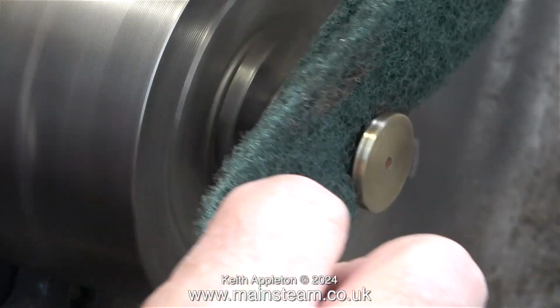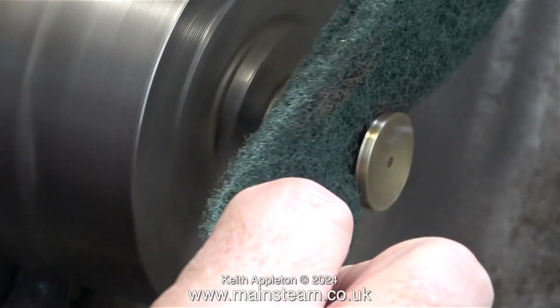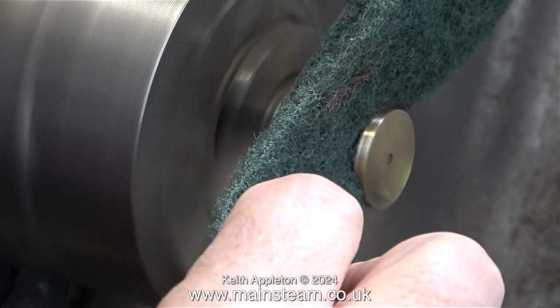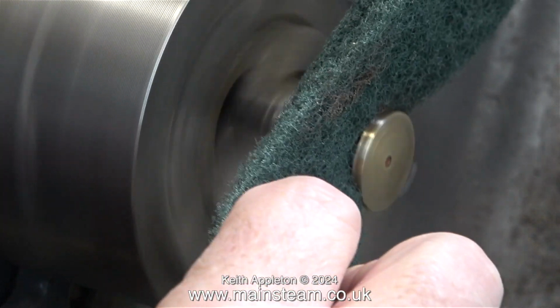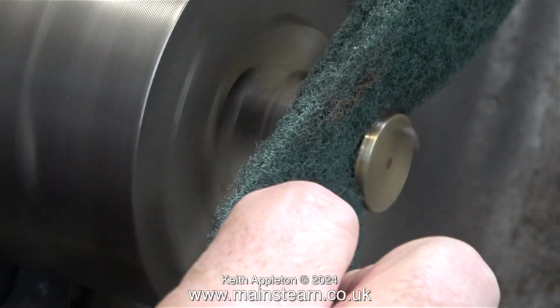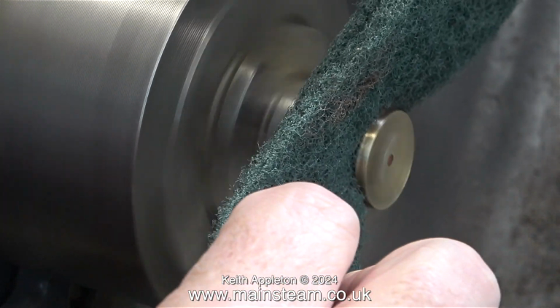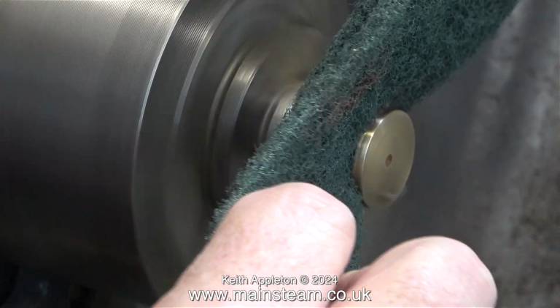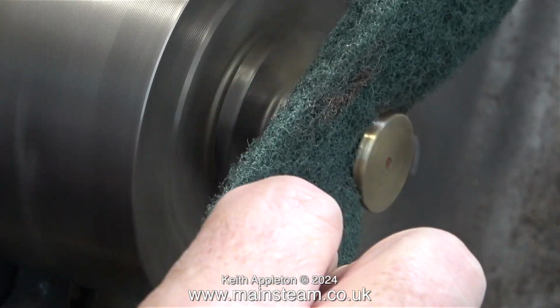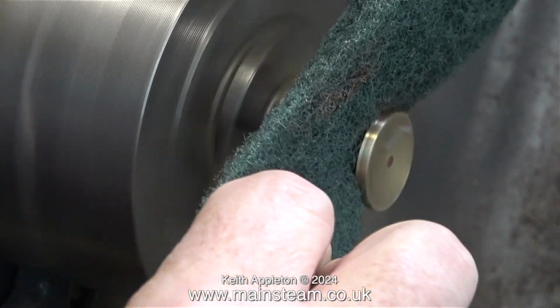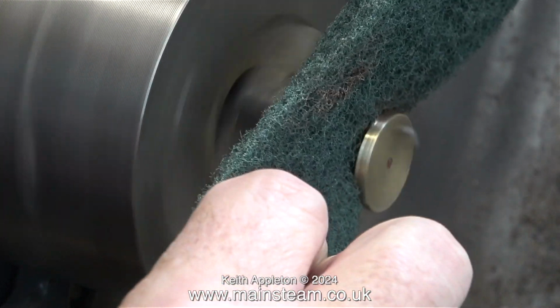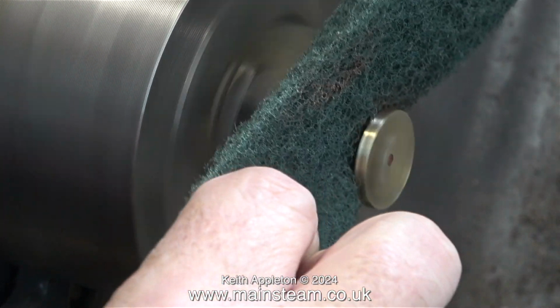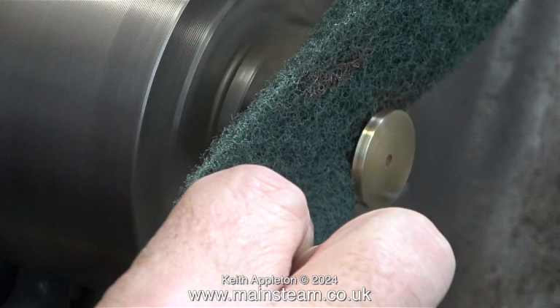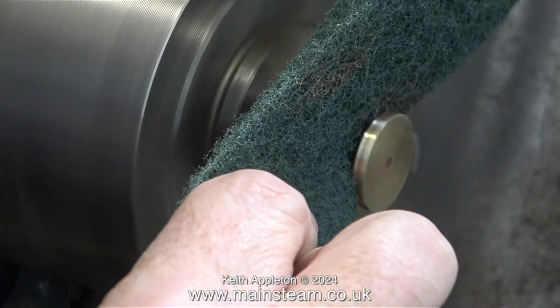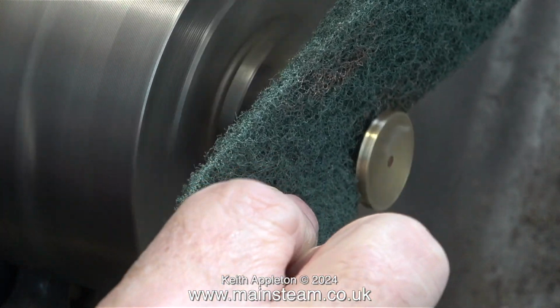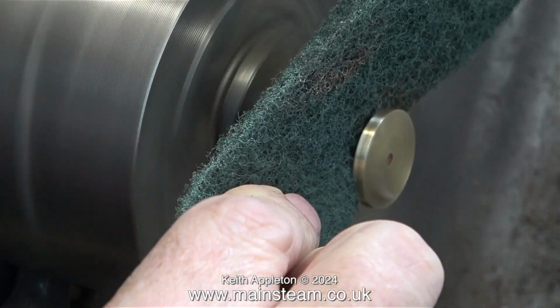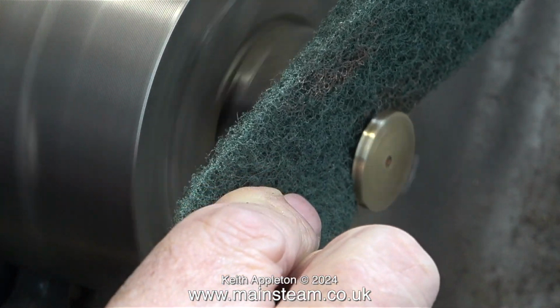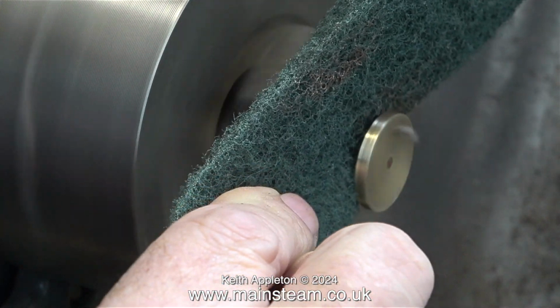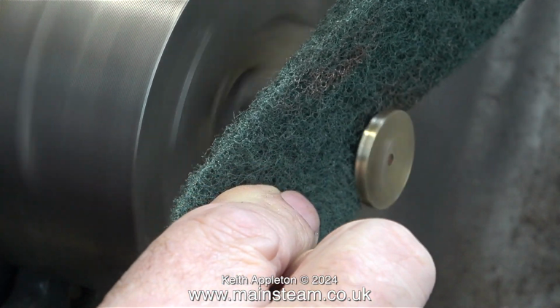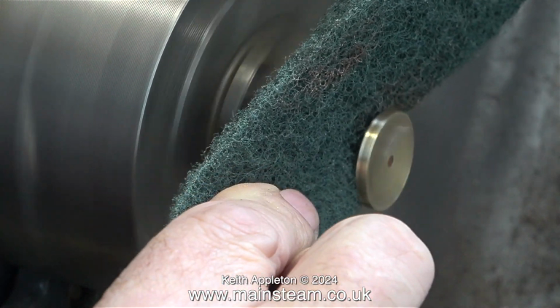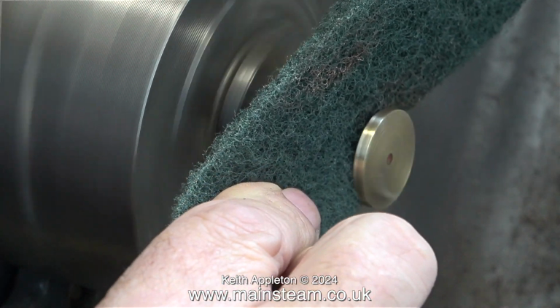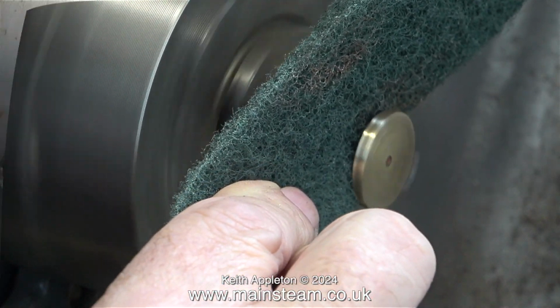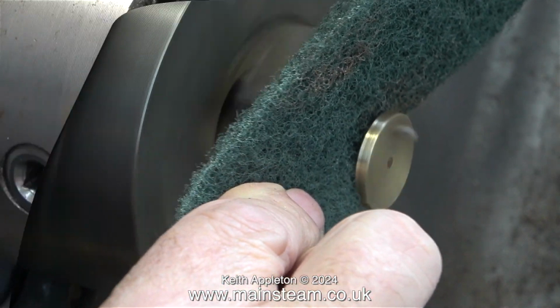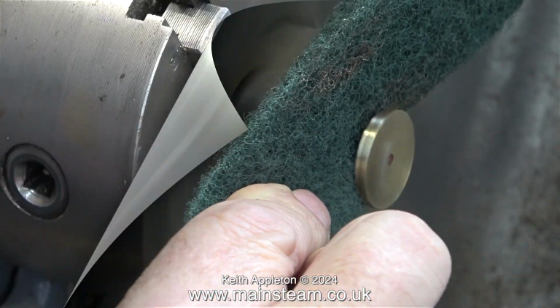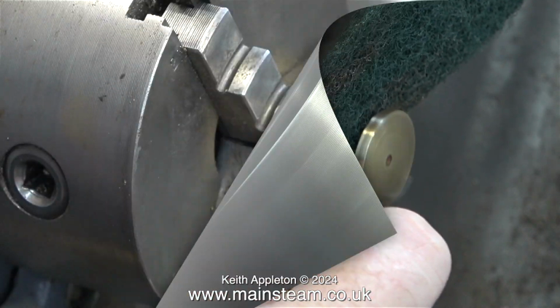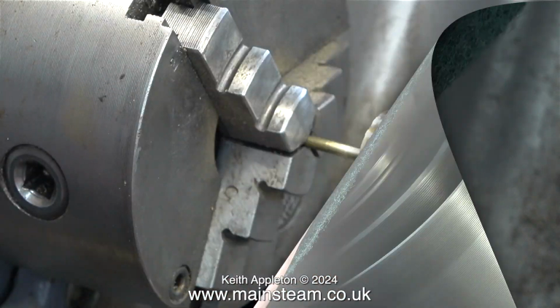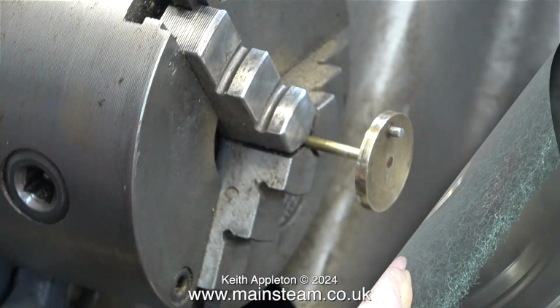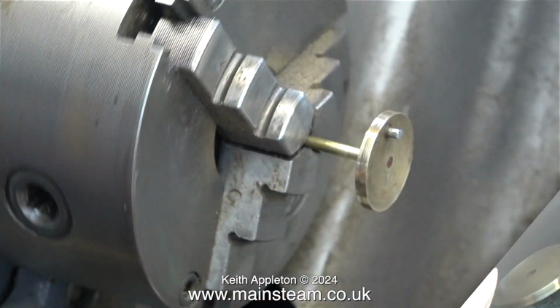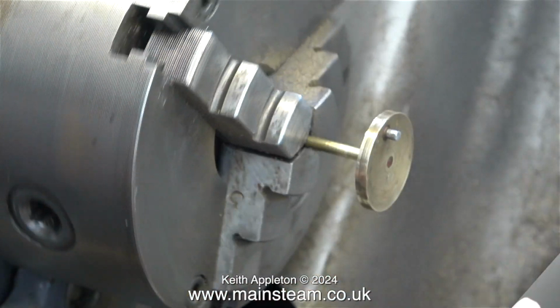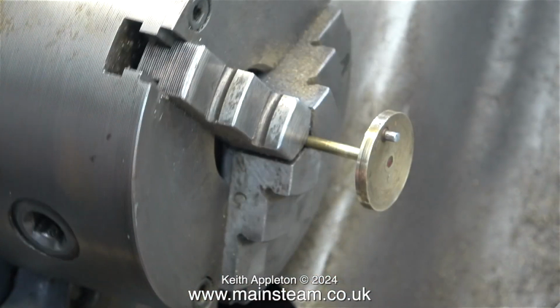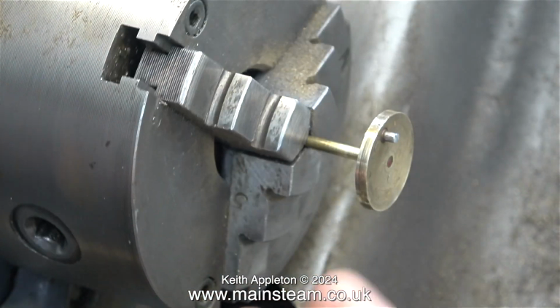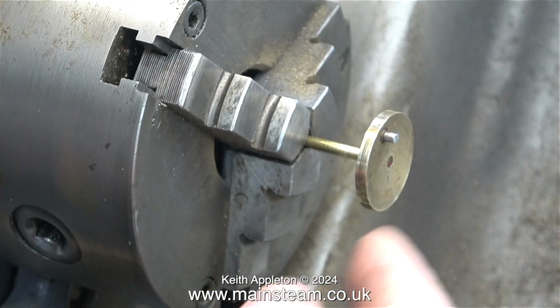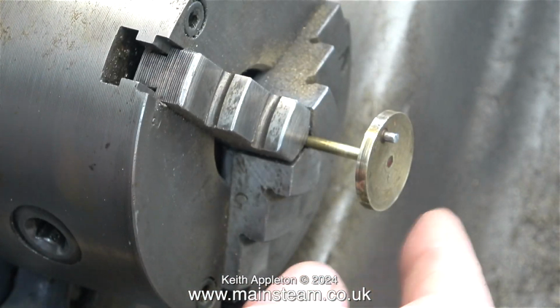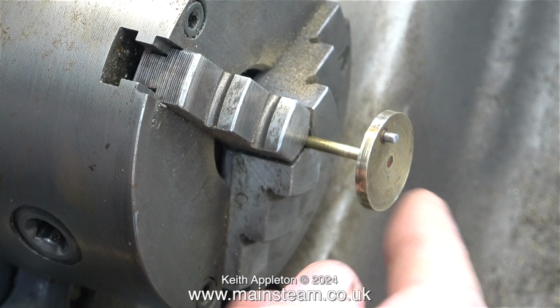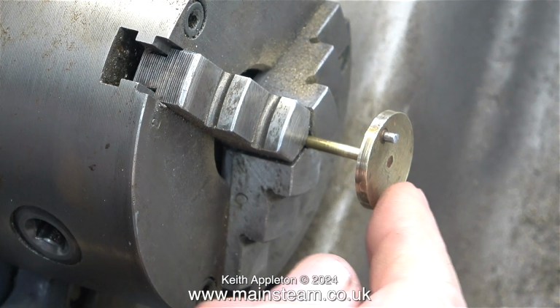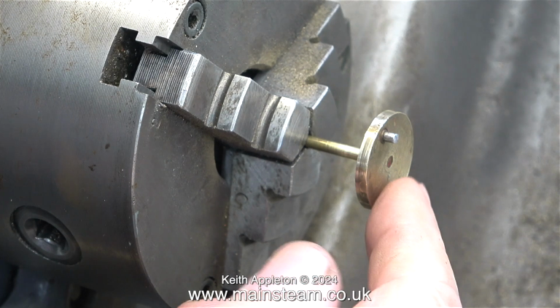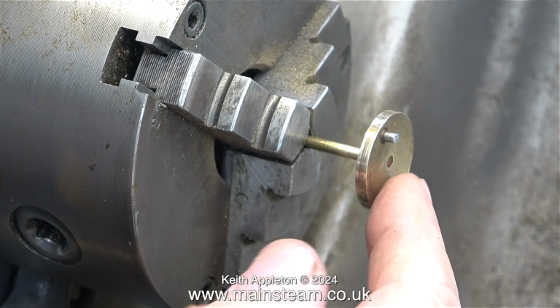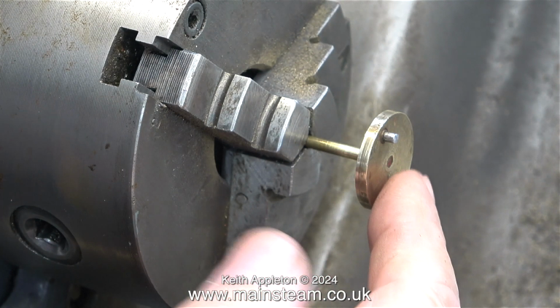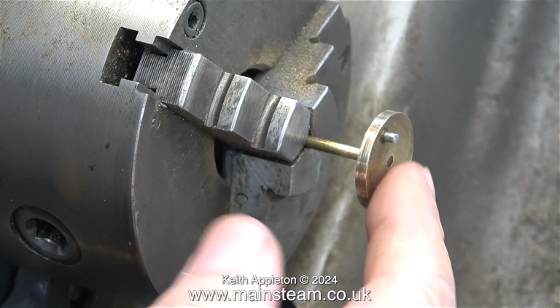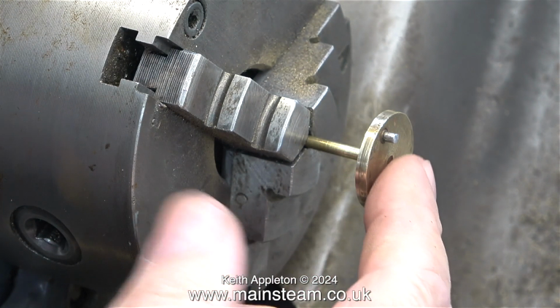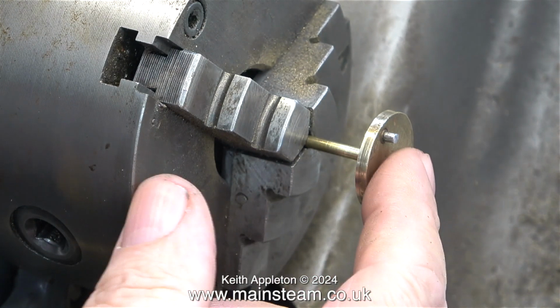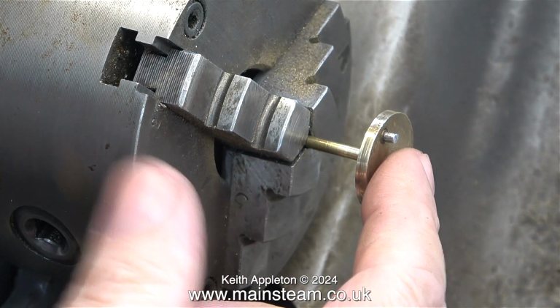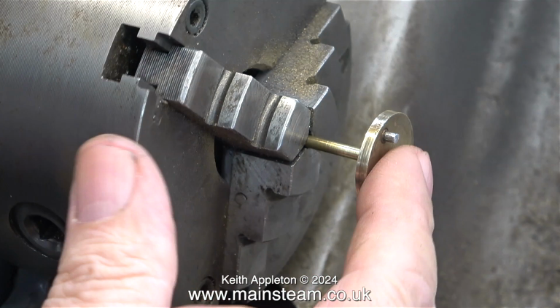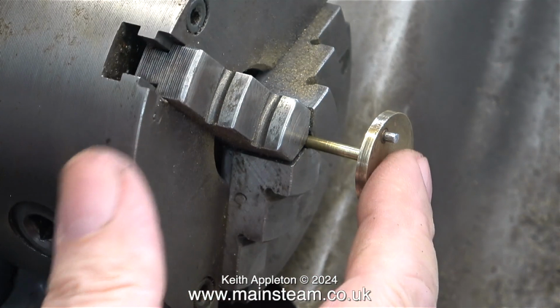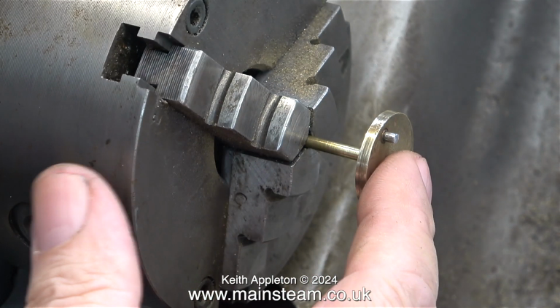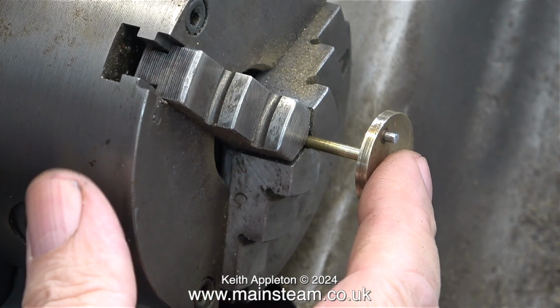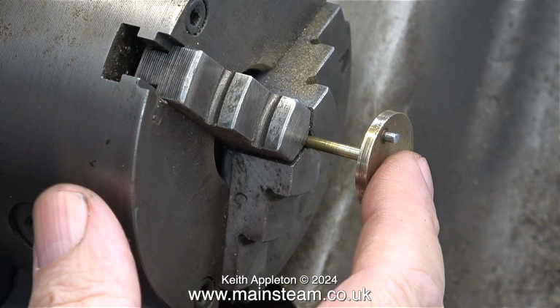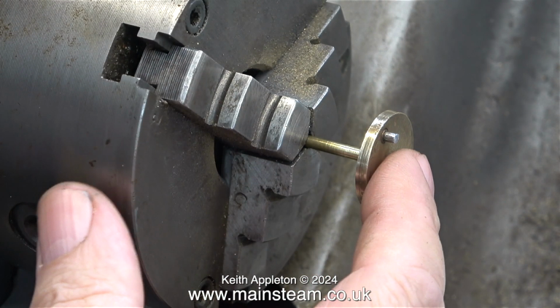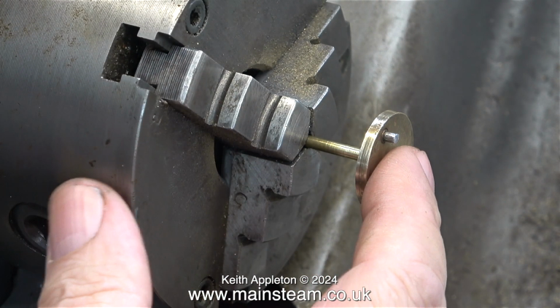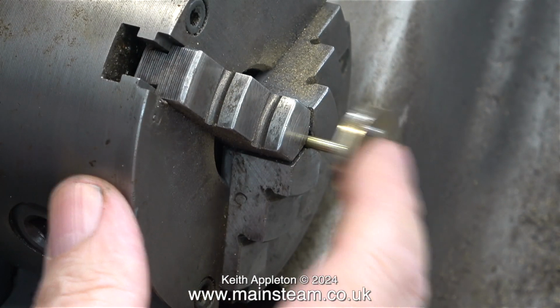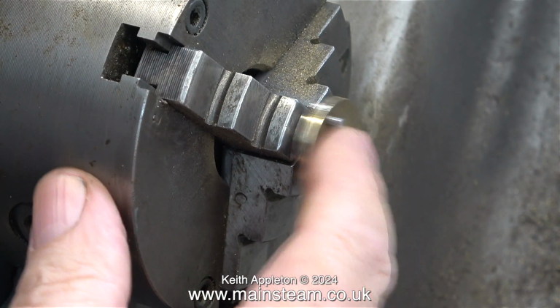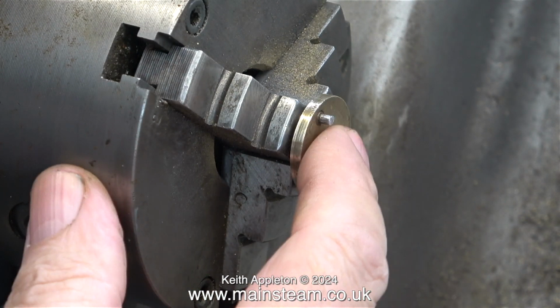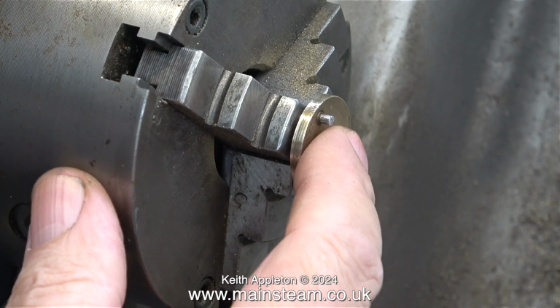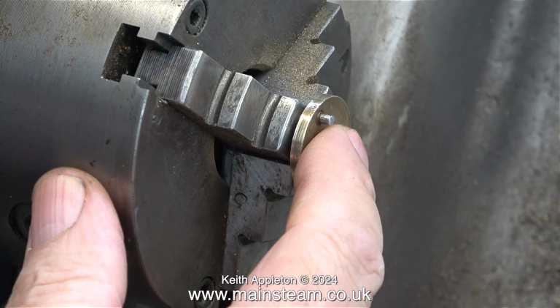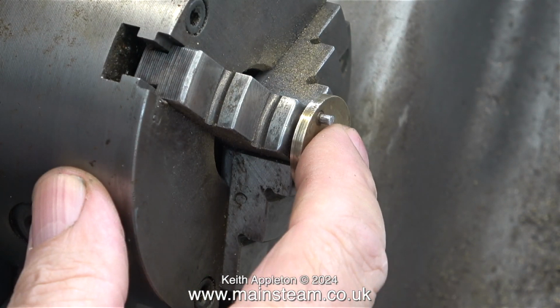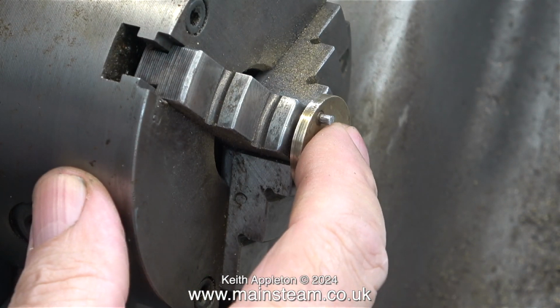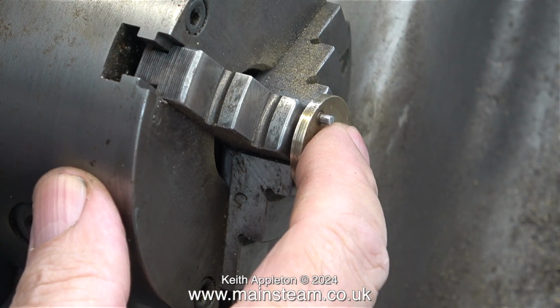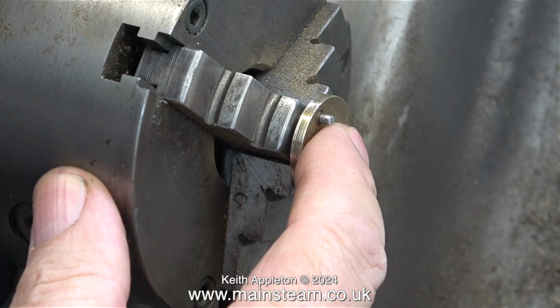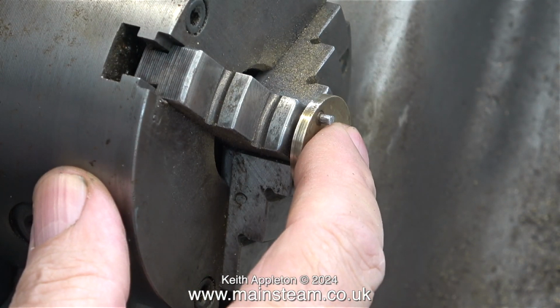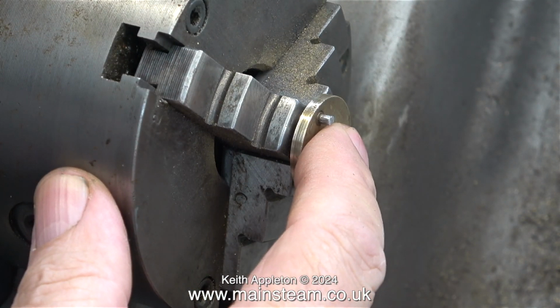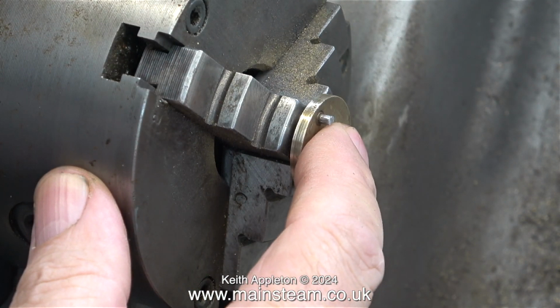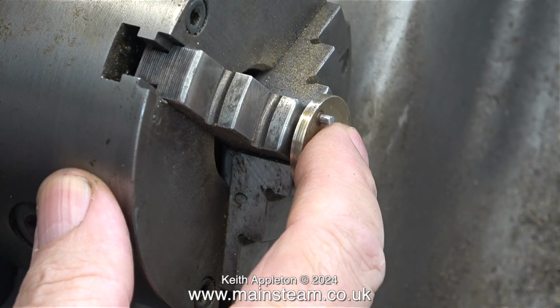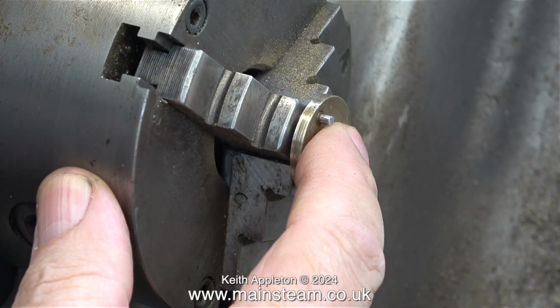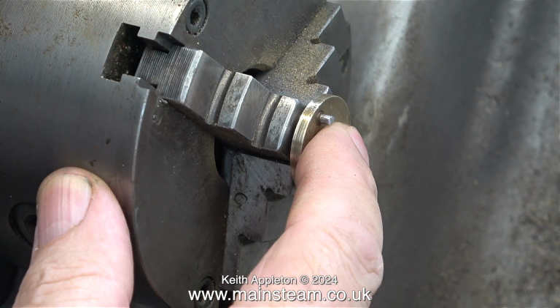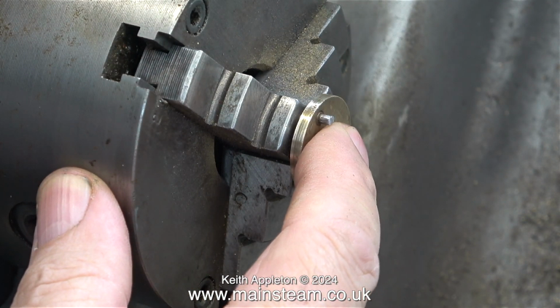I'm trying to remove the paint on the rear of the crank web using some Scotchbrite, and this was fairly successful.